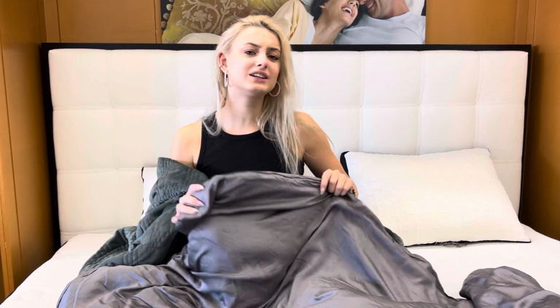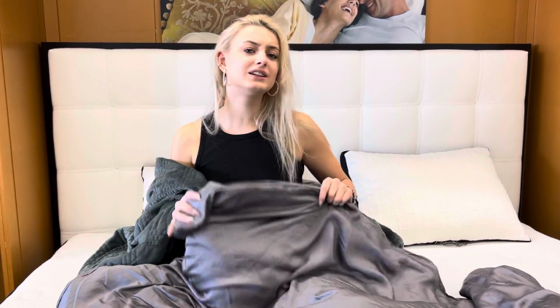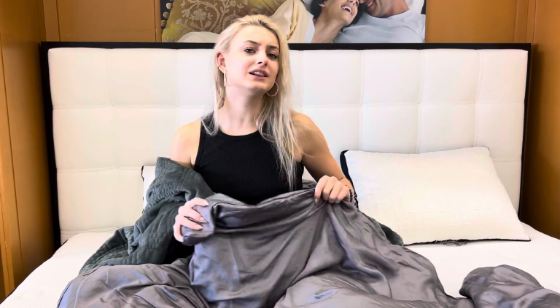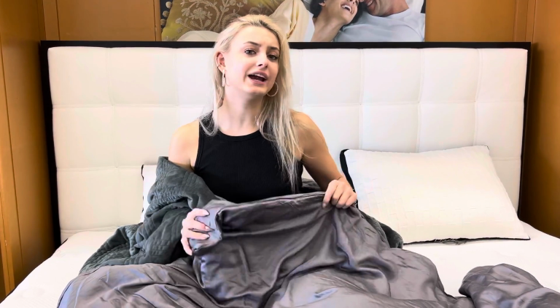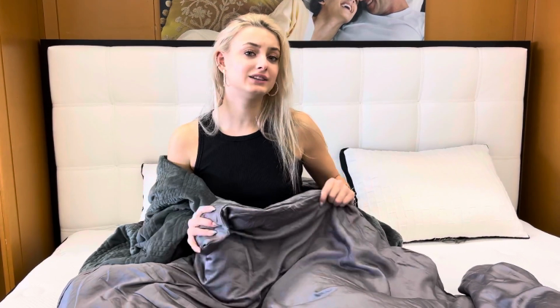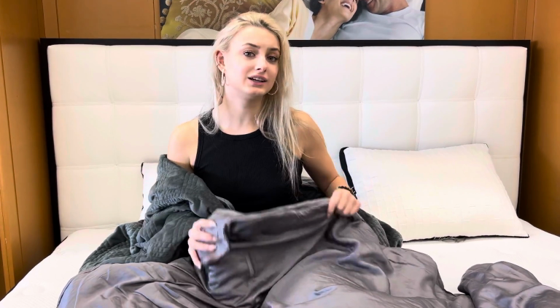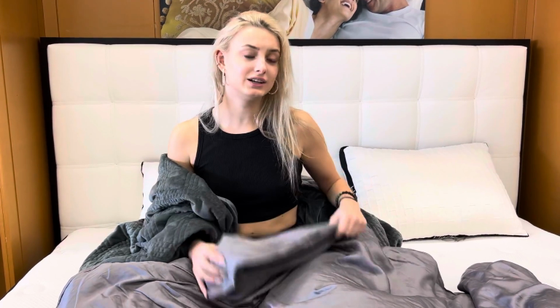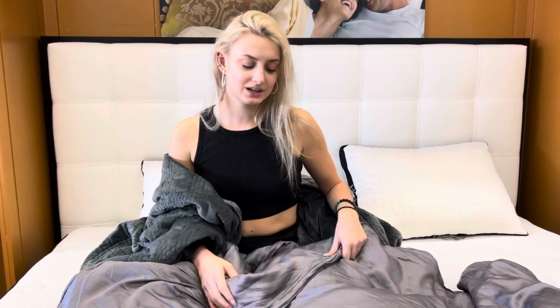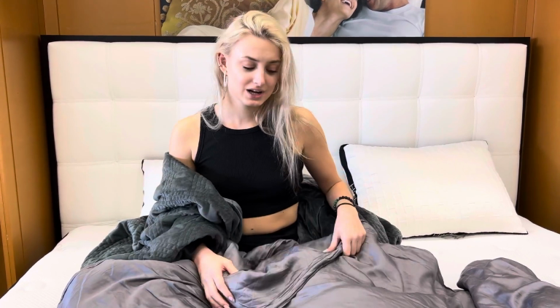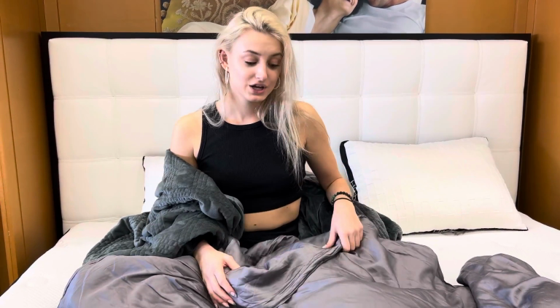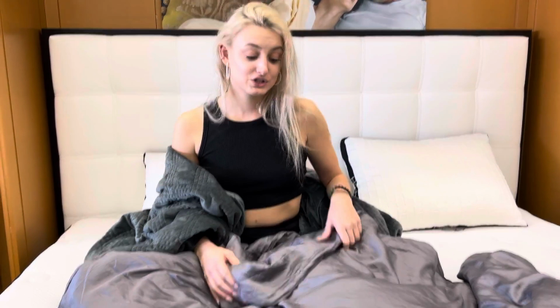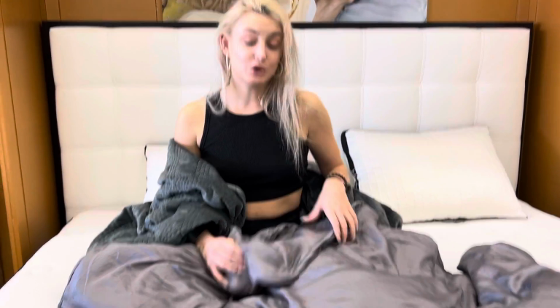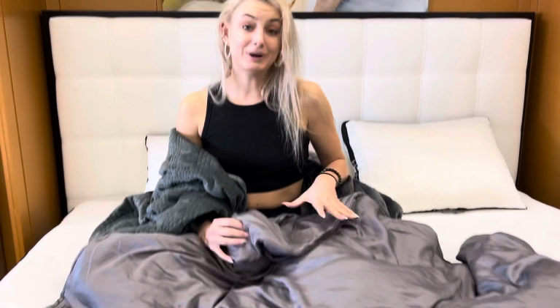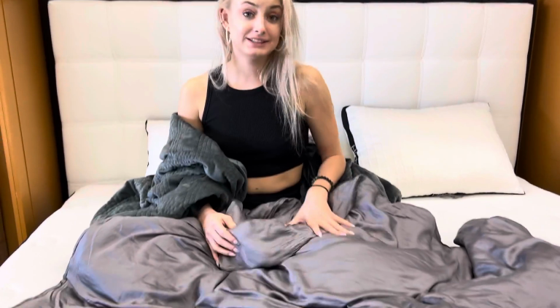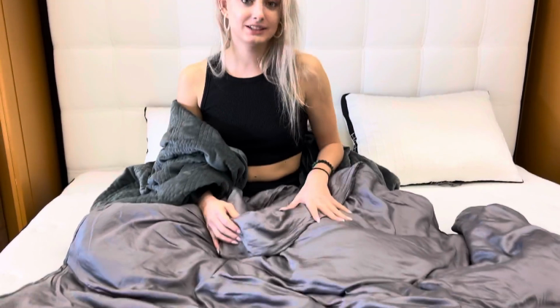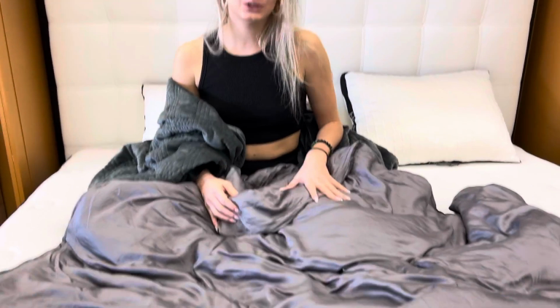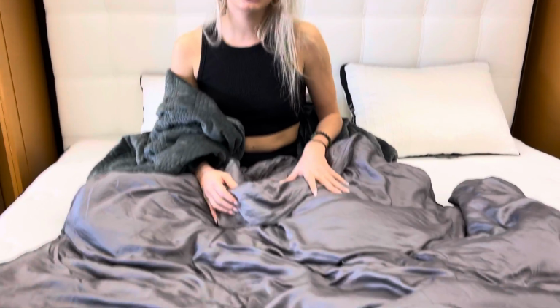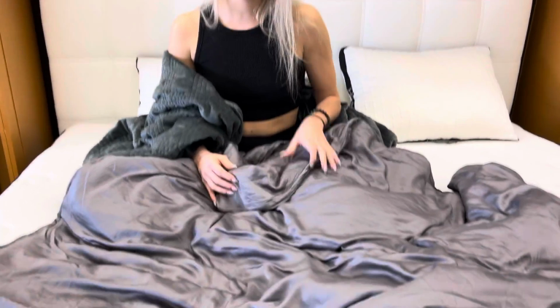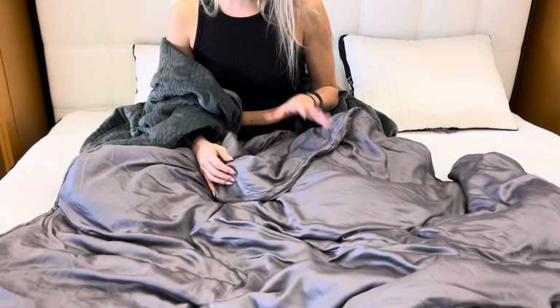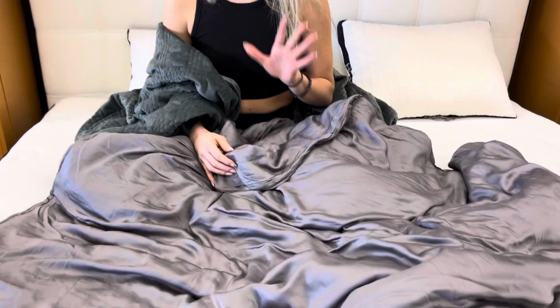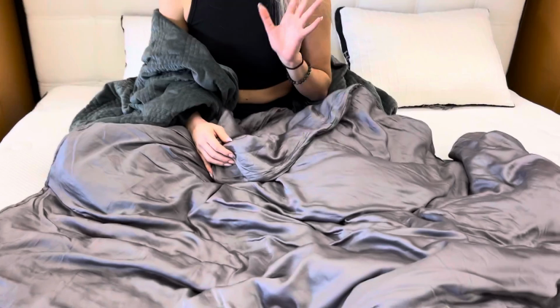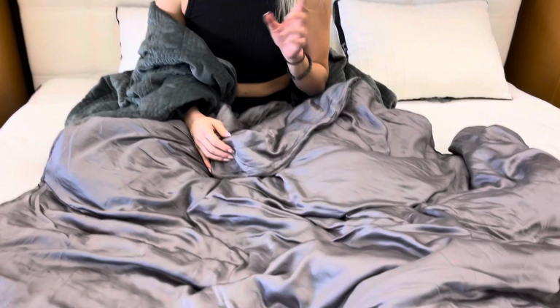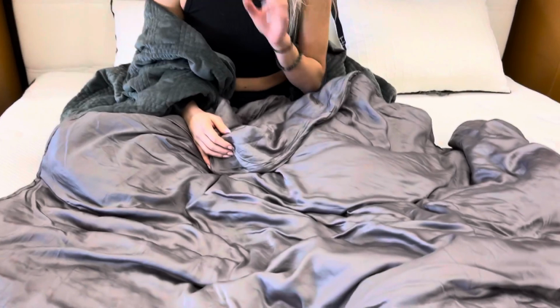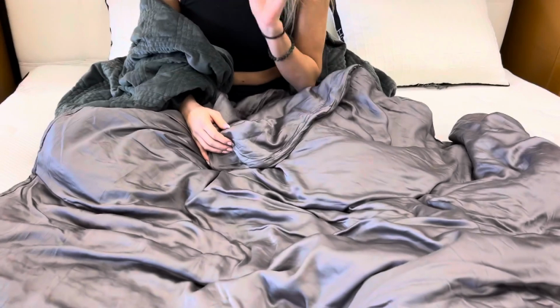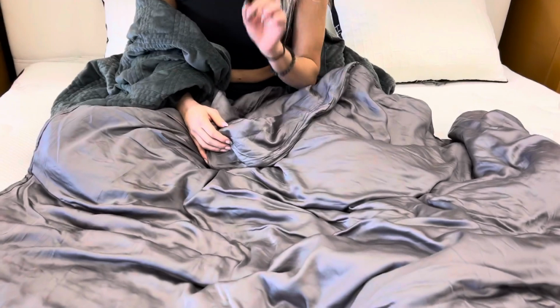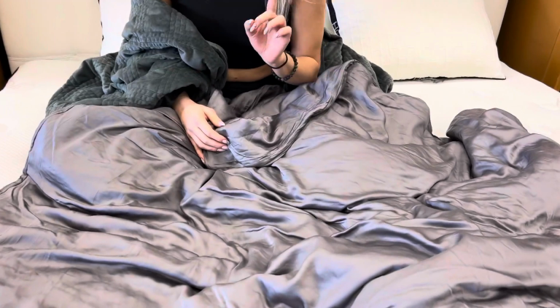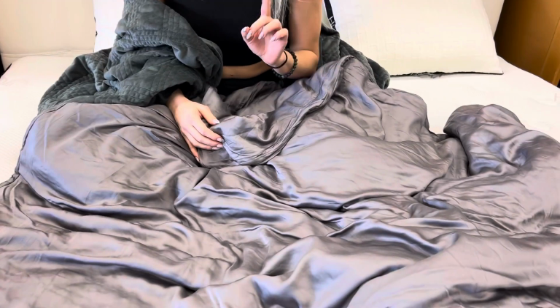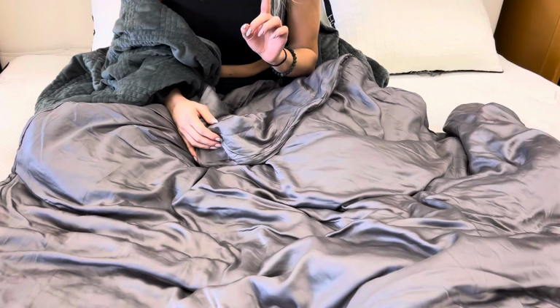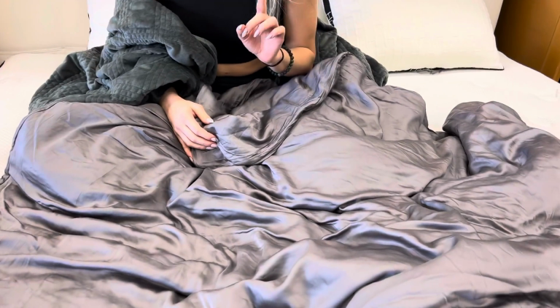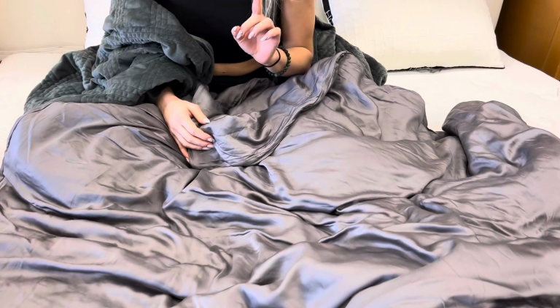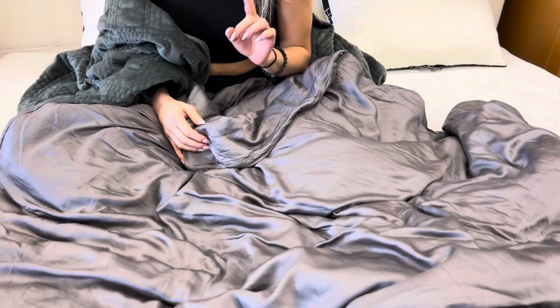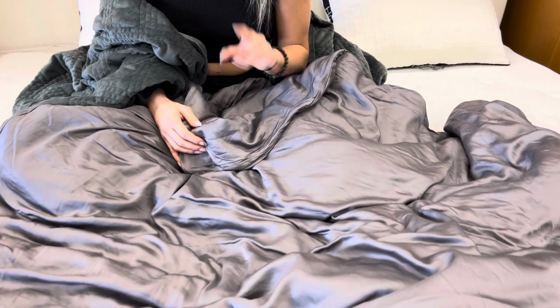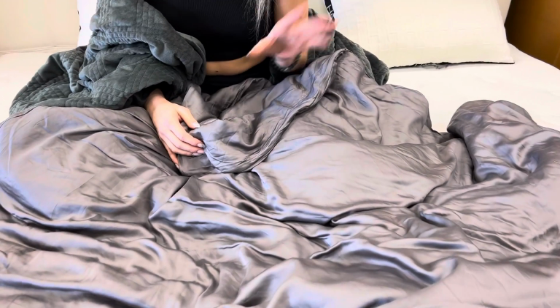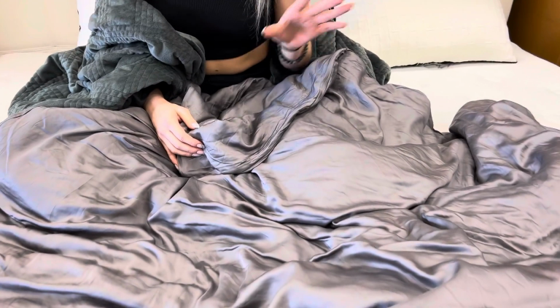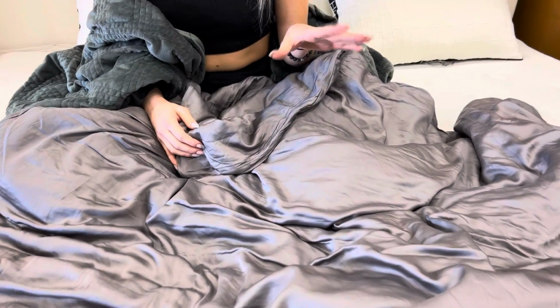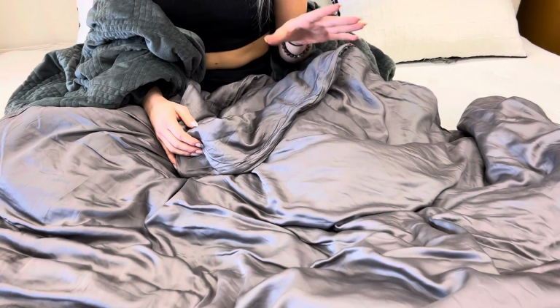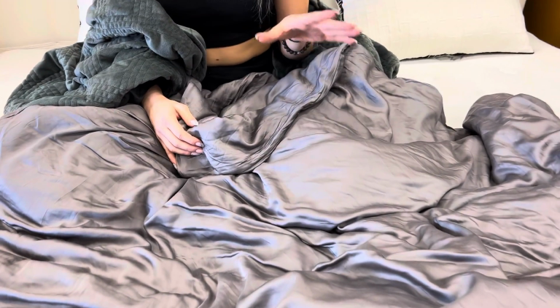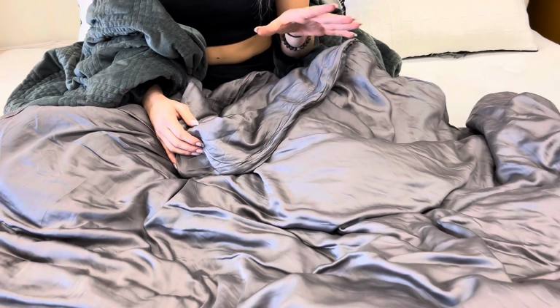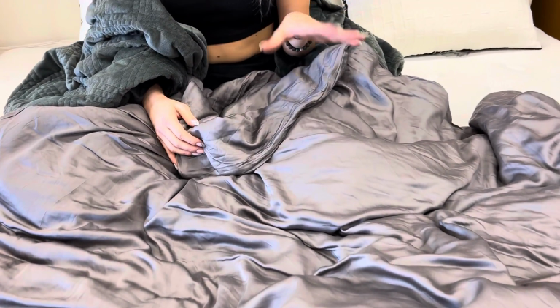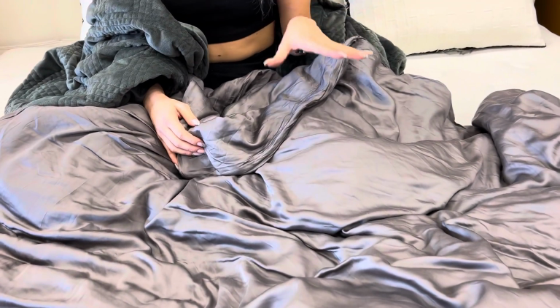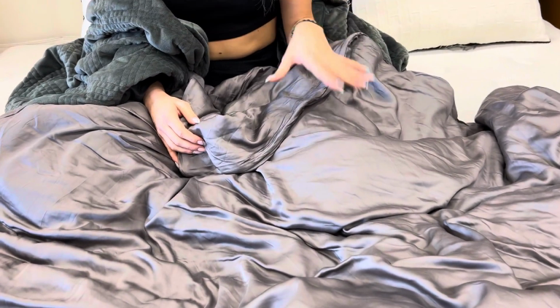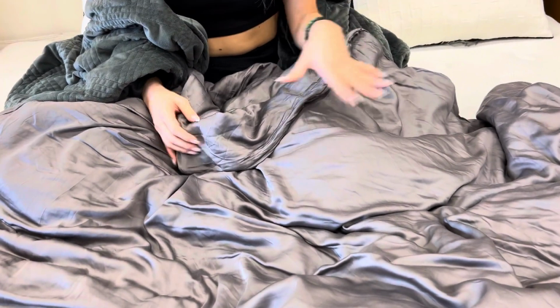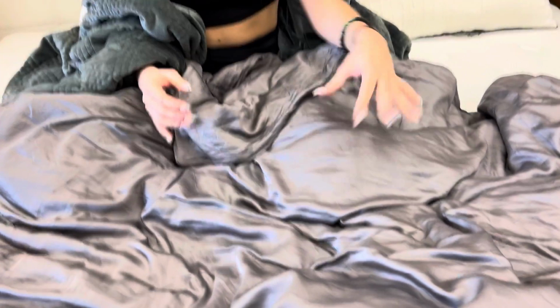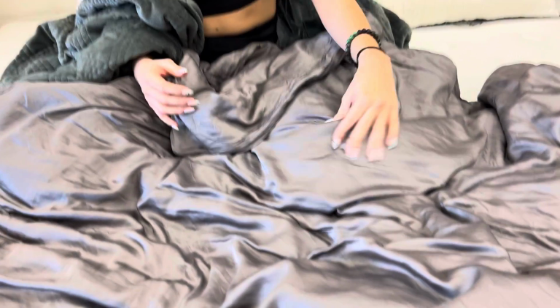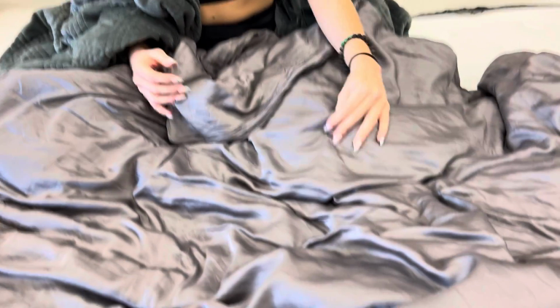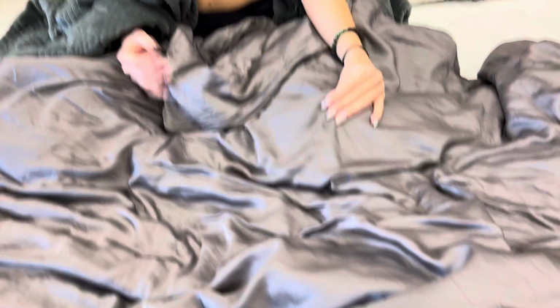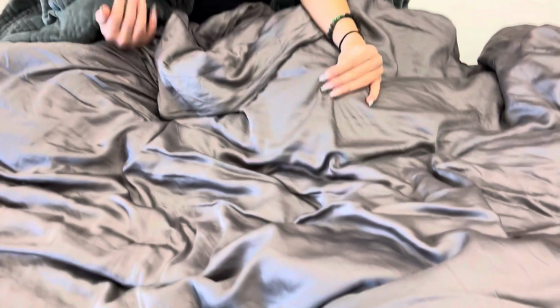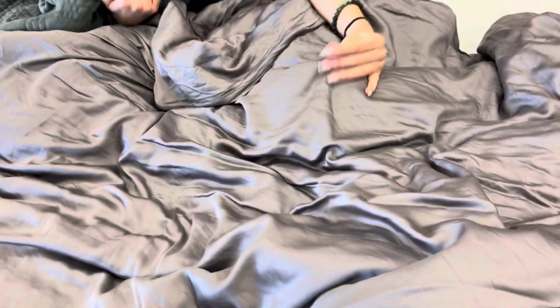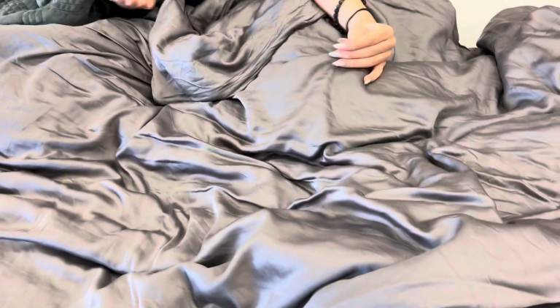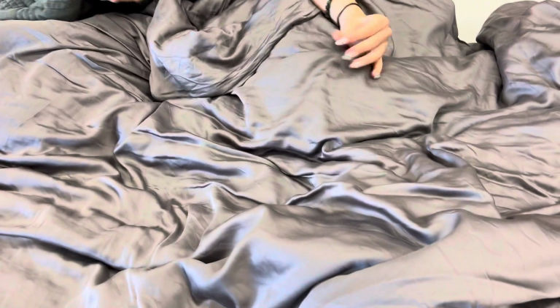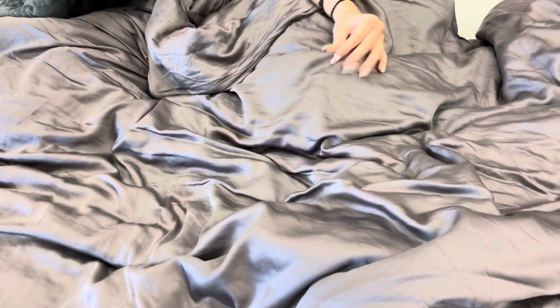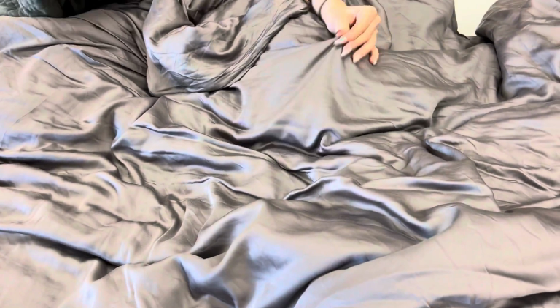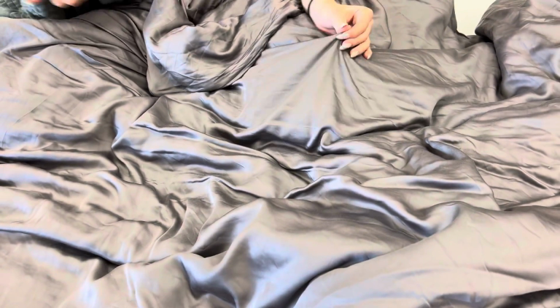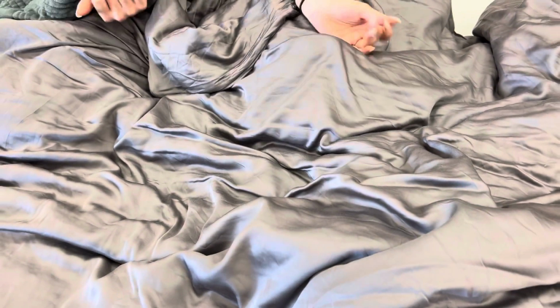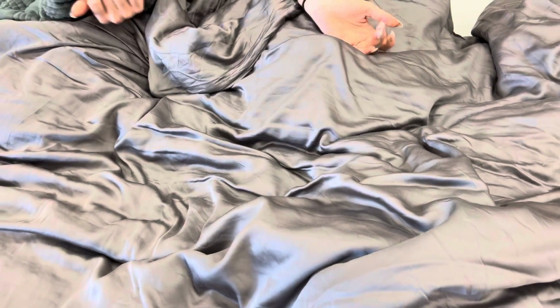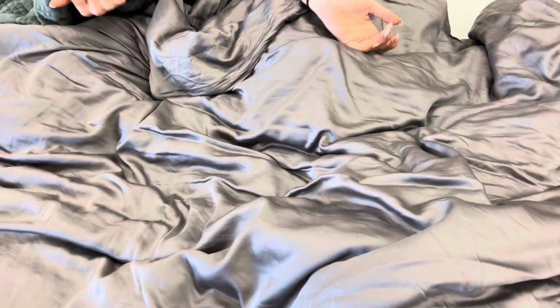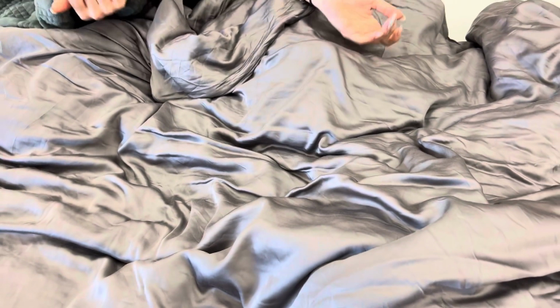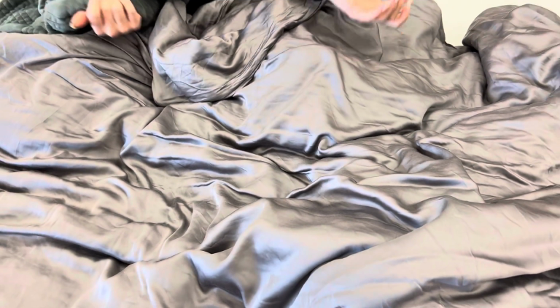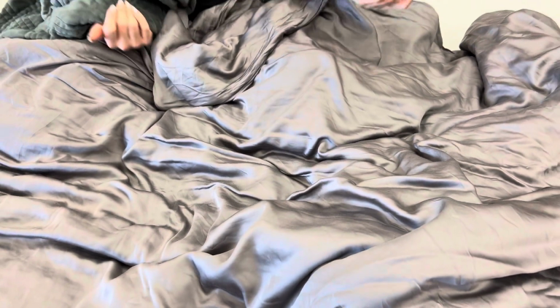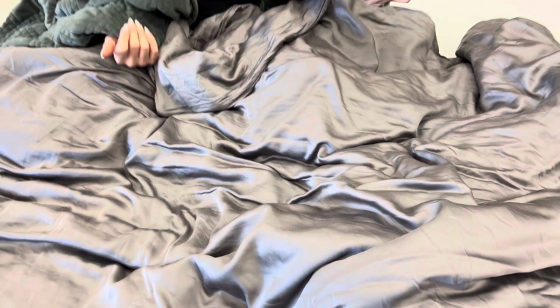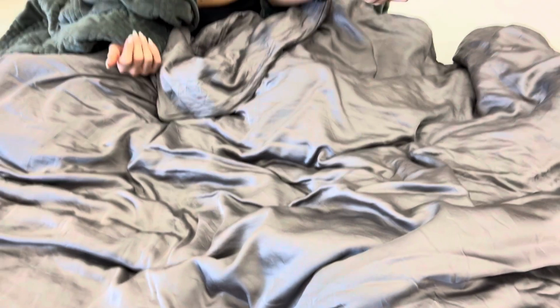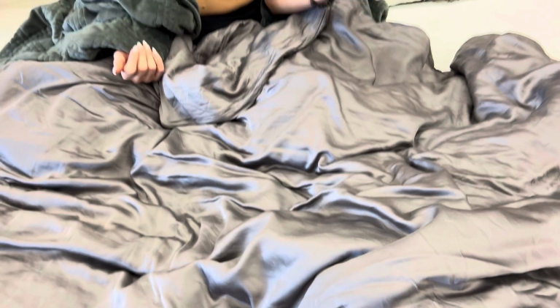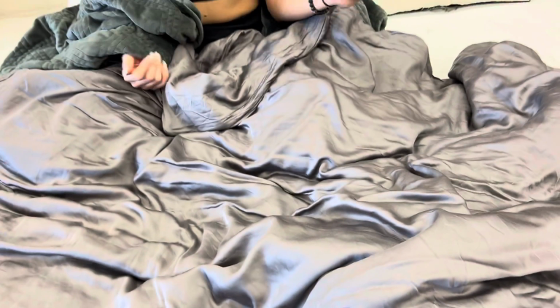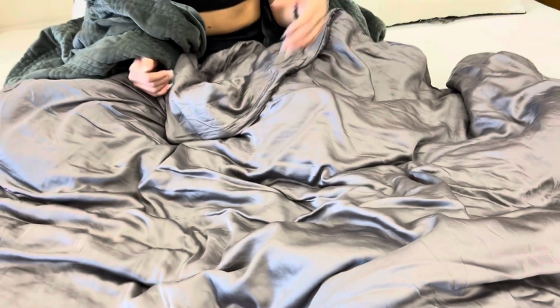Basically, you just need to get one blanket and you get two covers, and you can switch them out whenever you want.